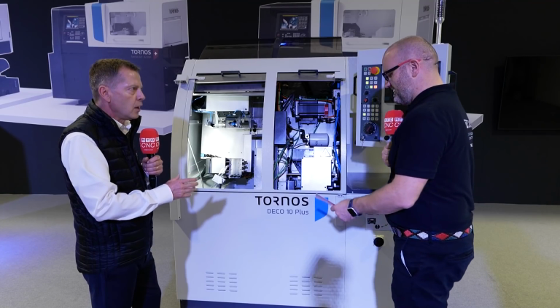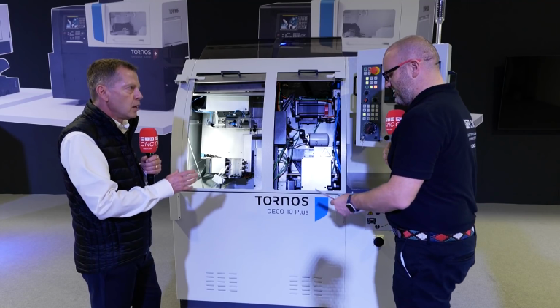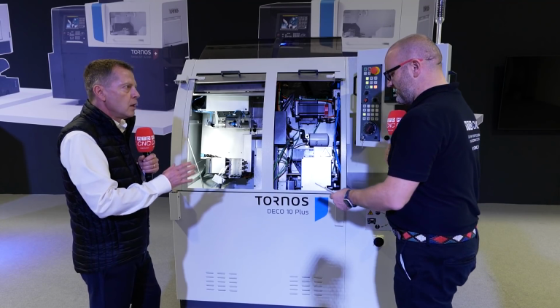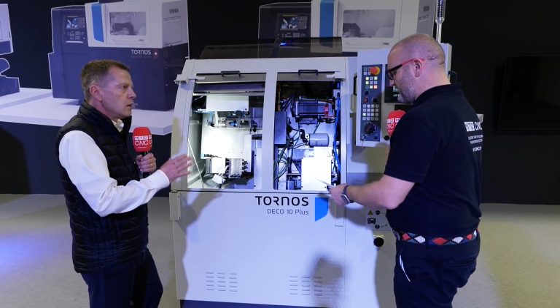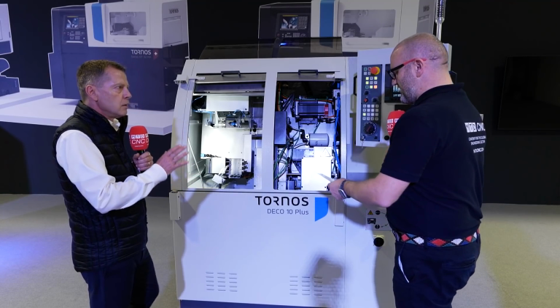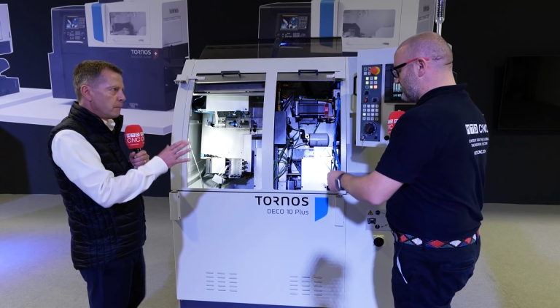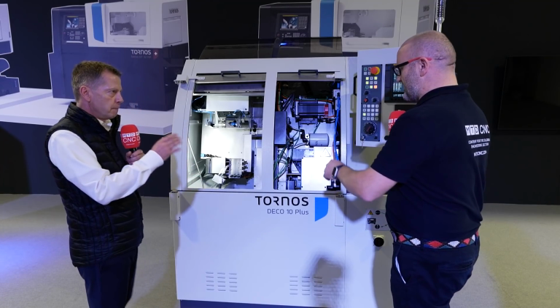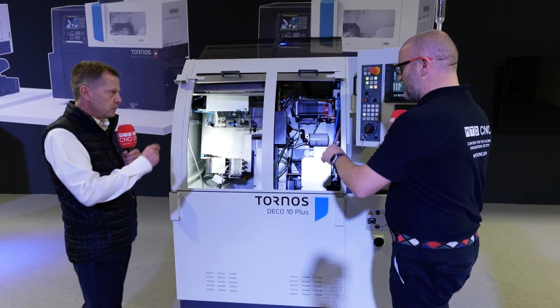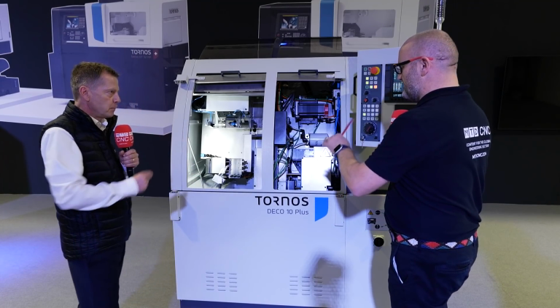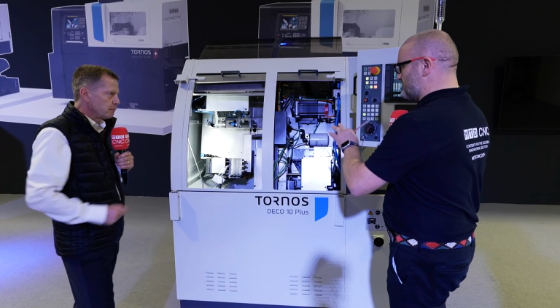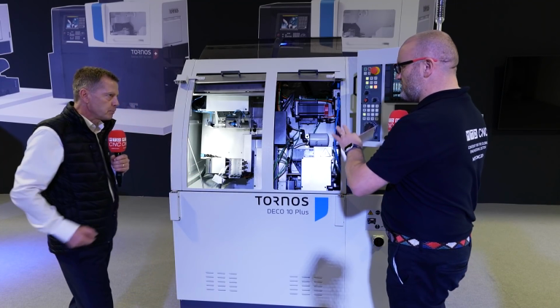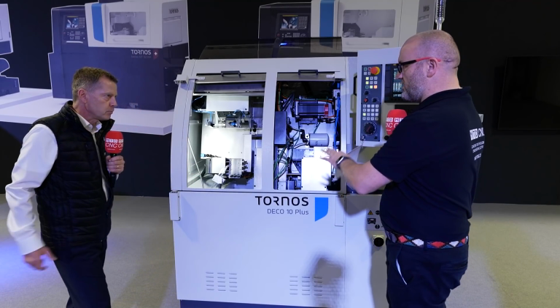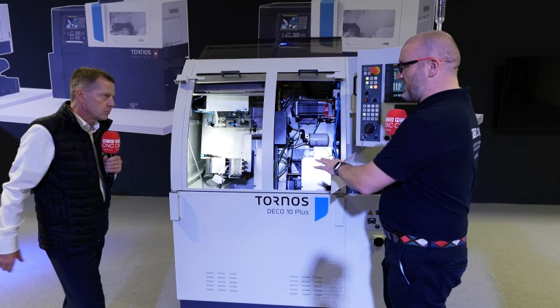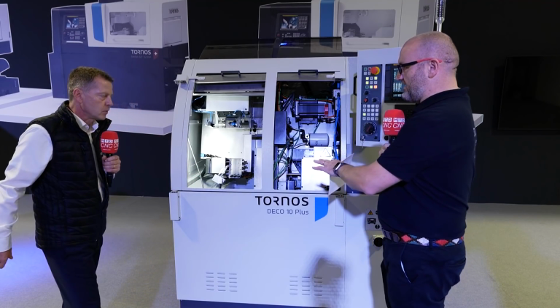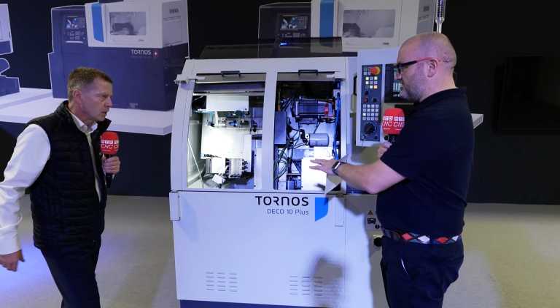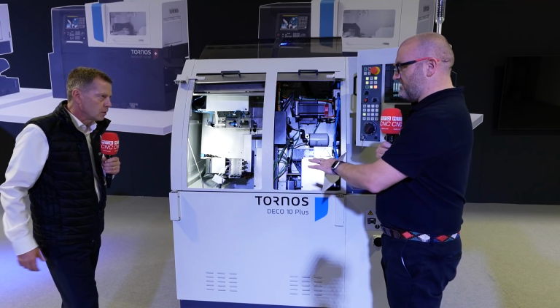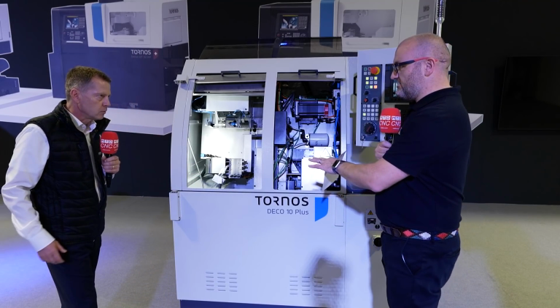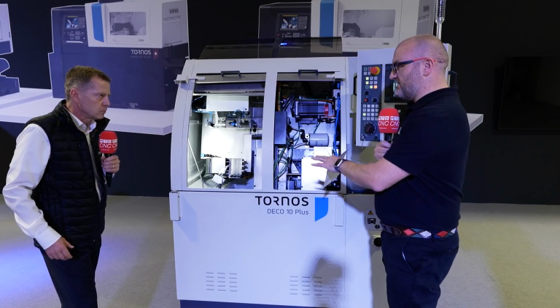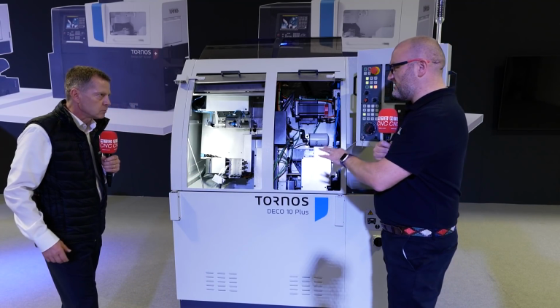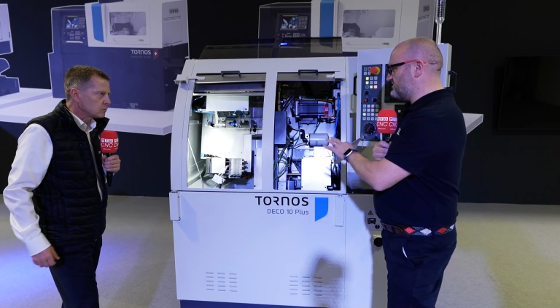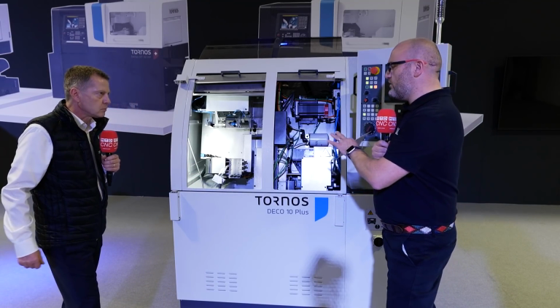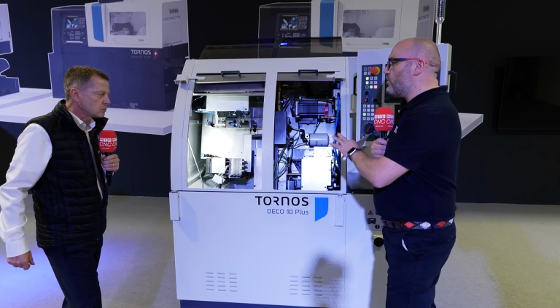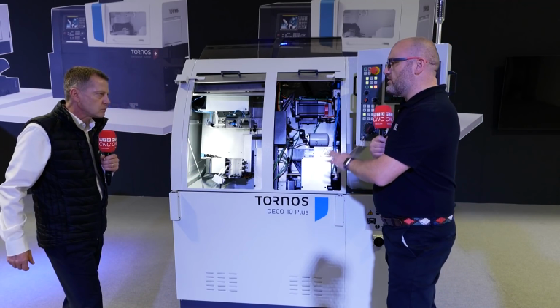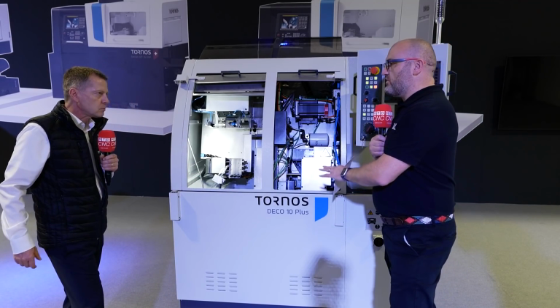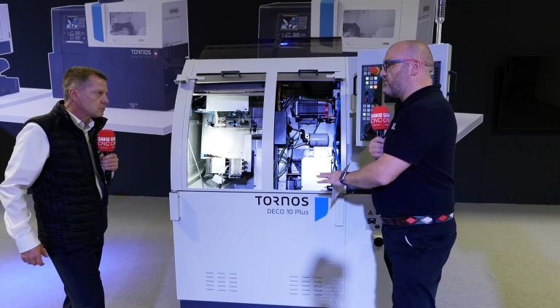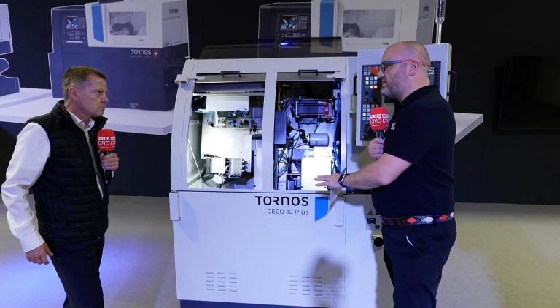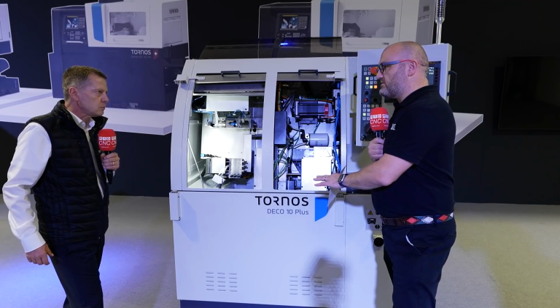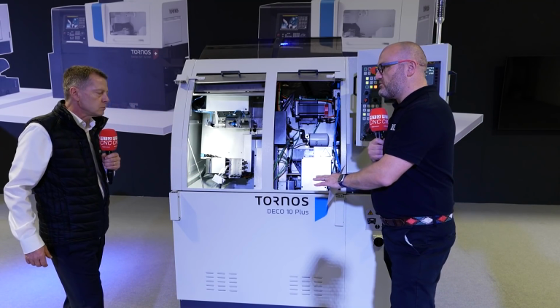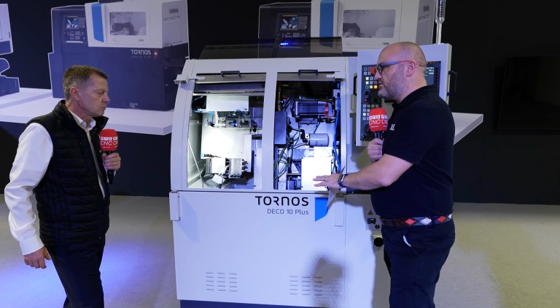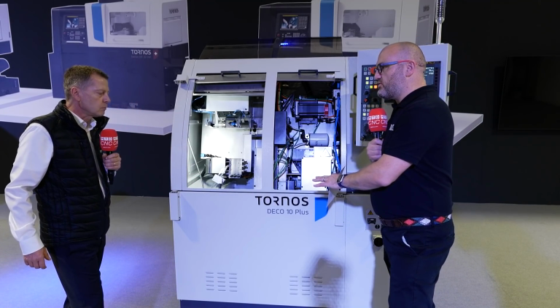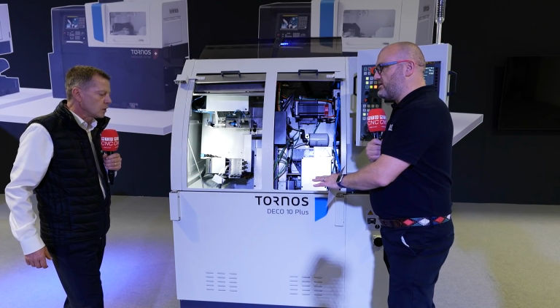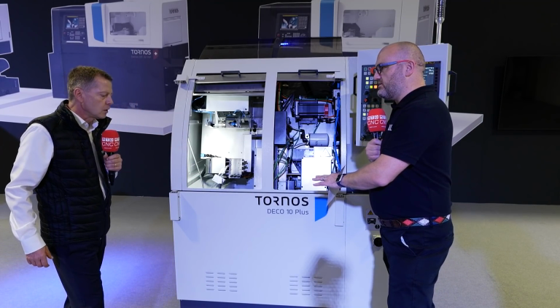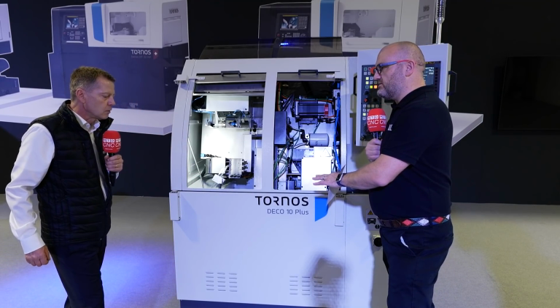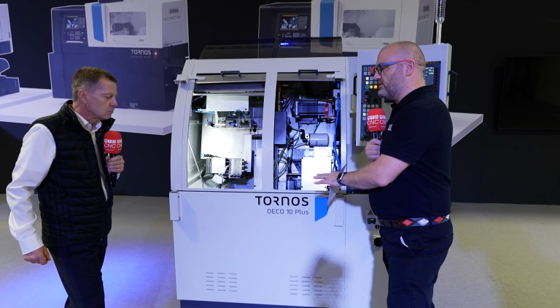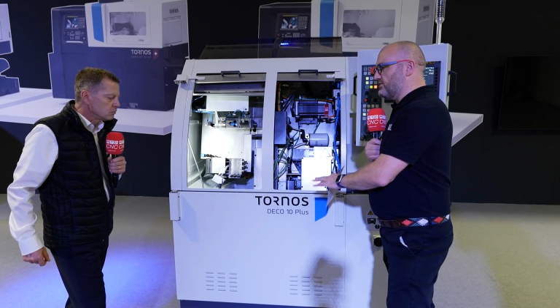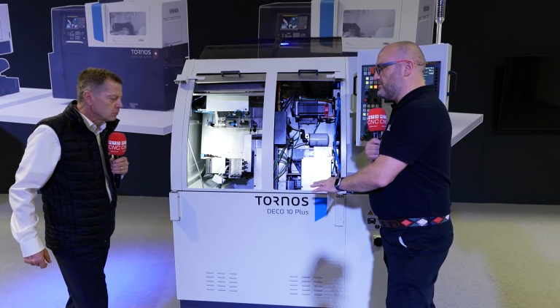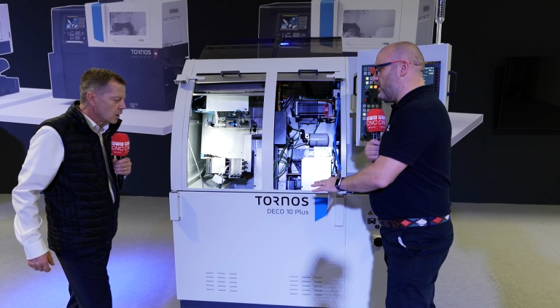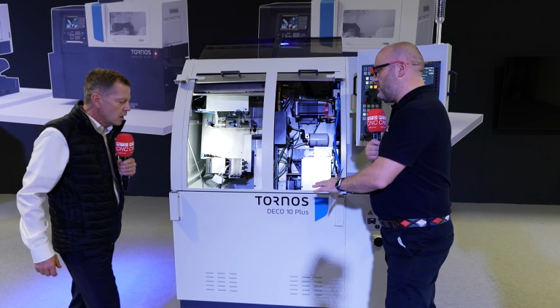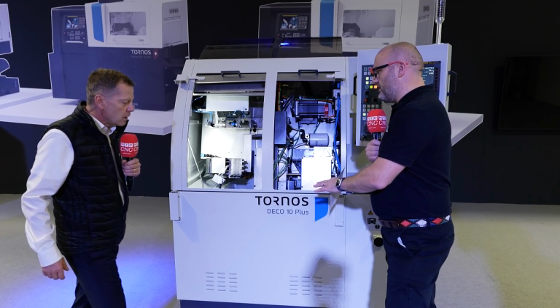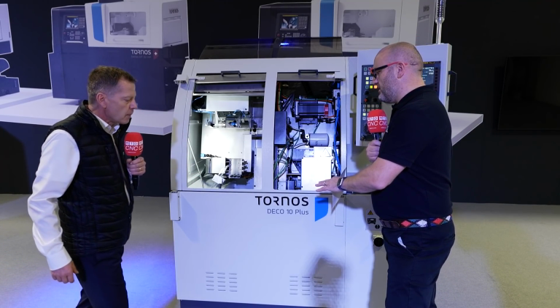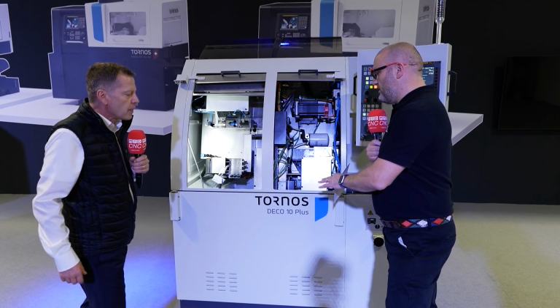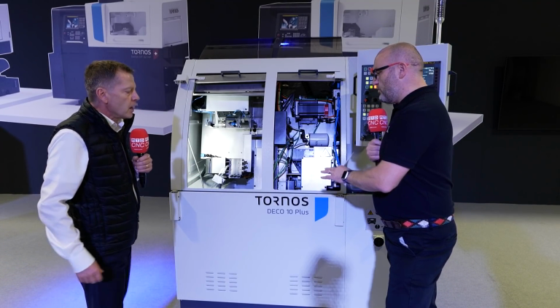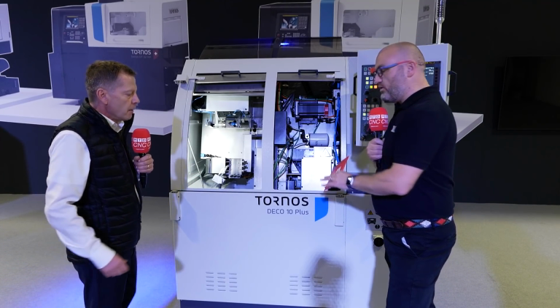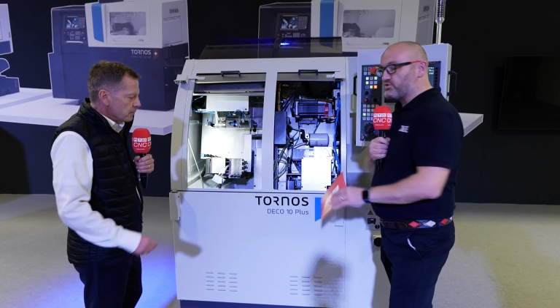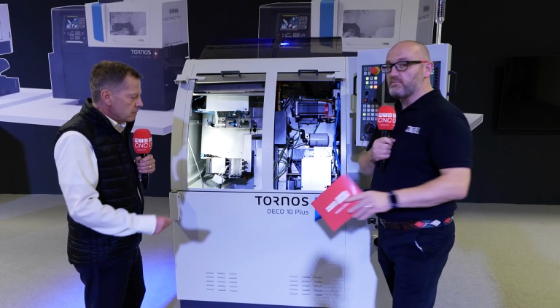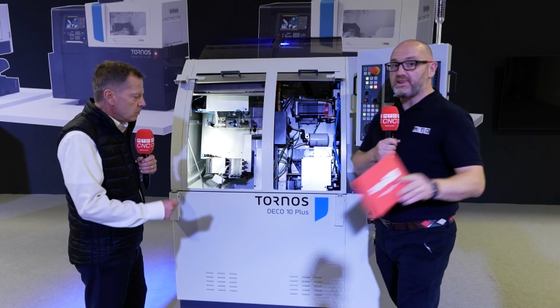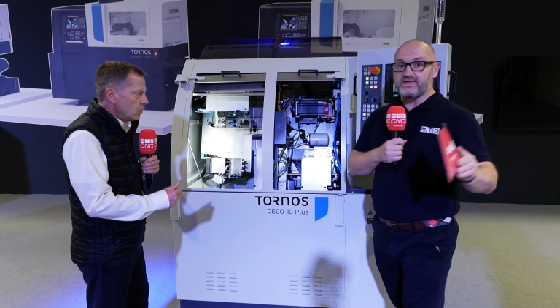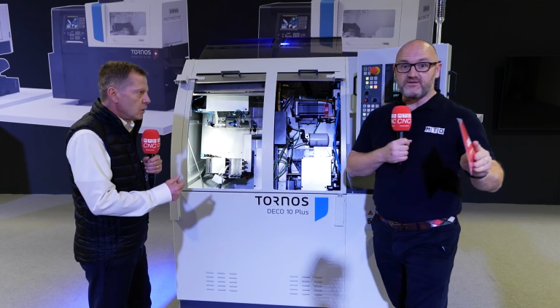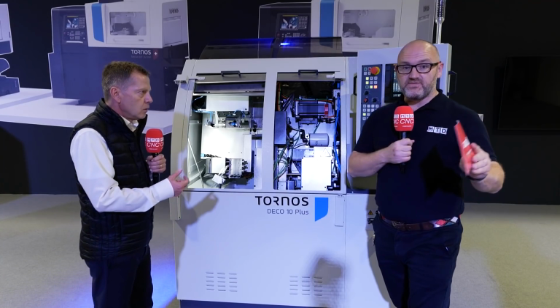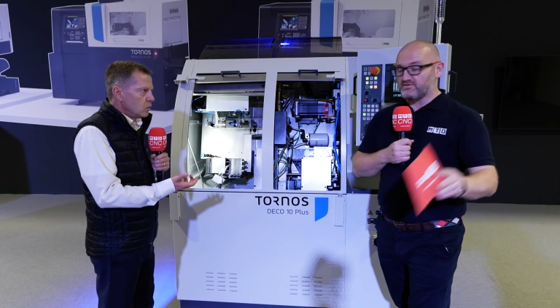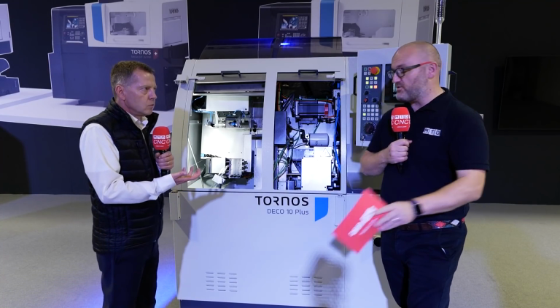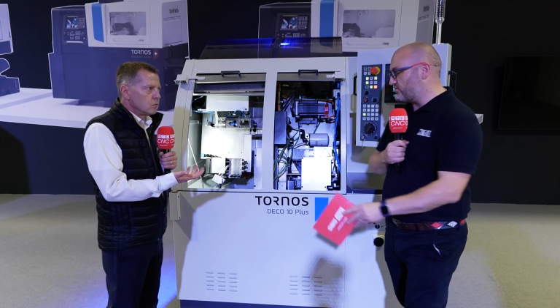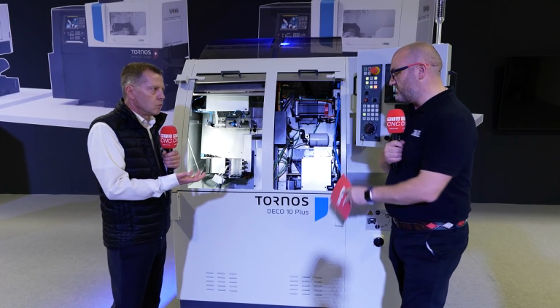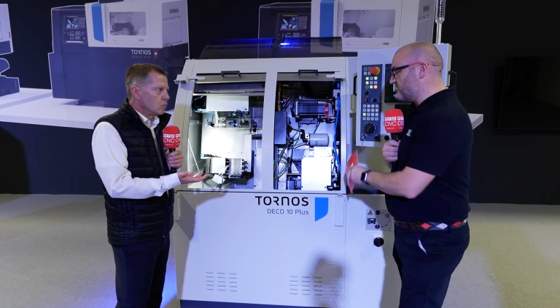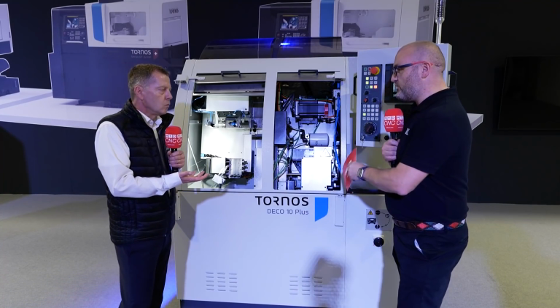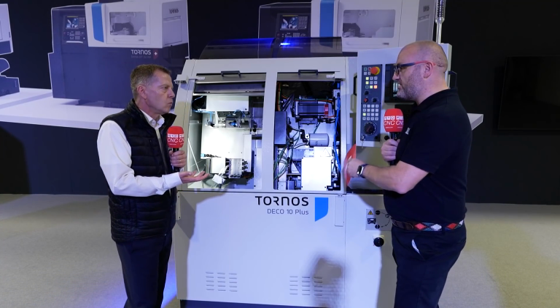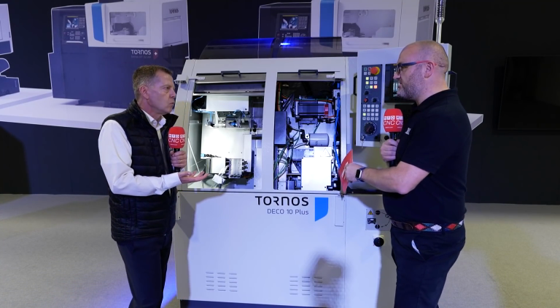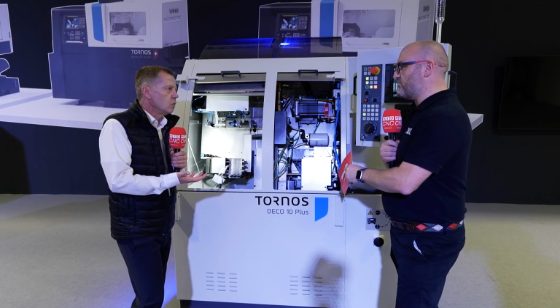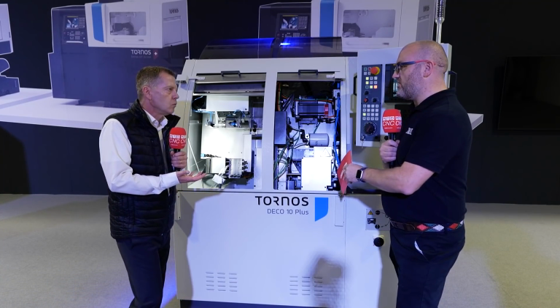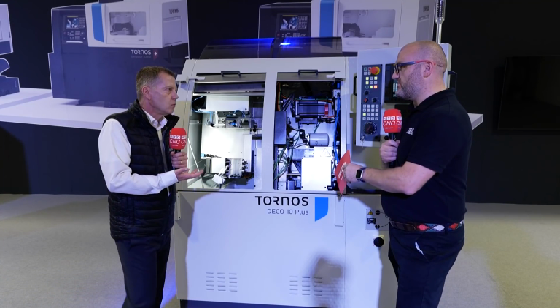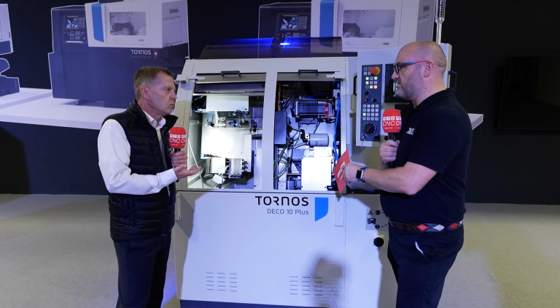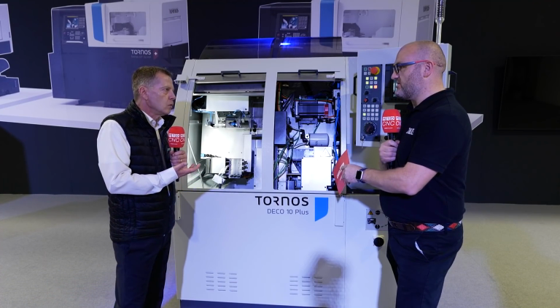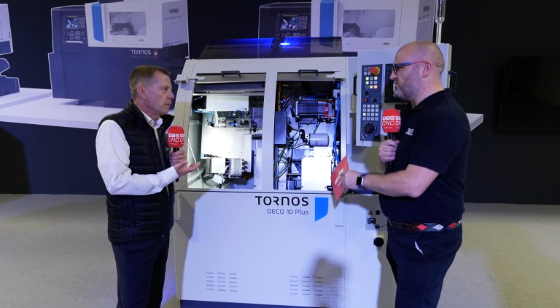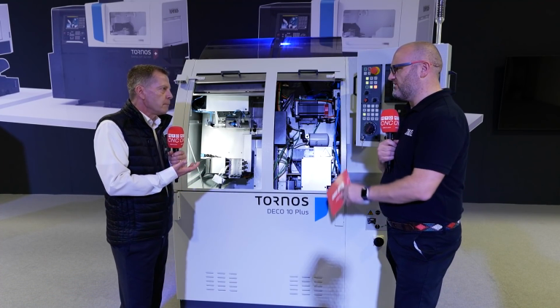It's fair to say this is a nine-axis machine and it's still one of the fastest machines on the market. Would you believe this machine is 25 years old?